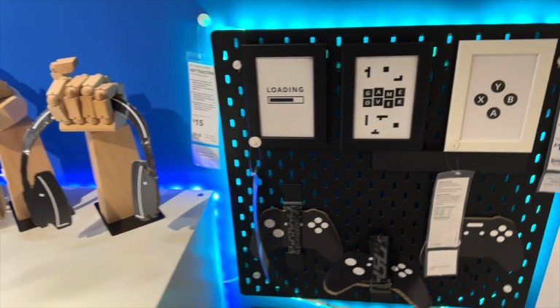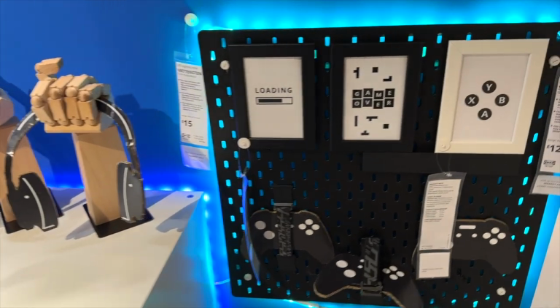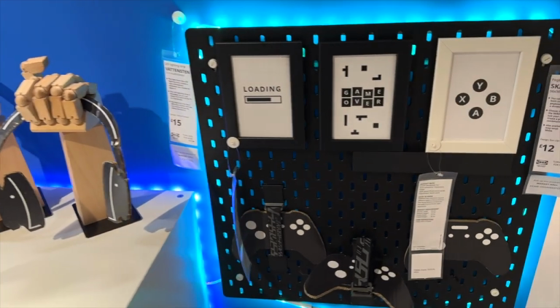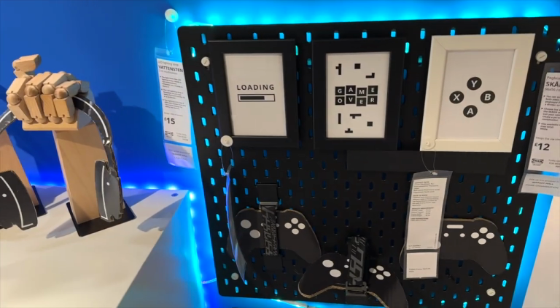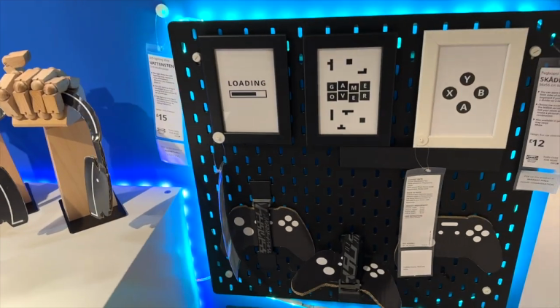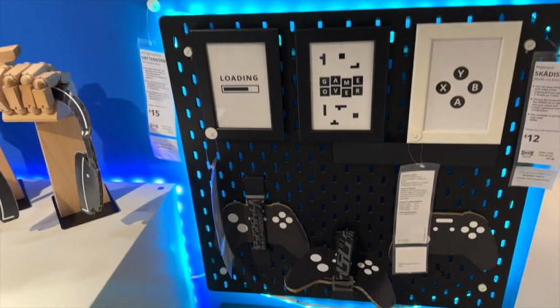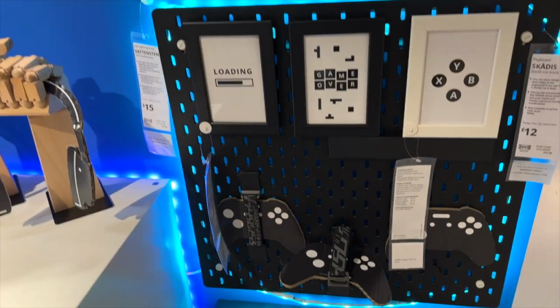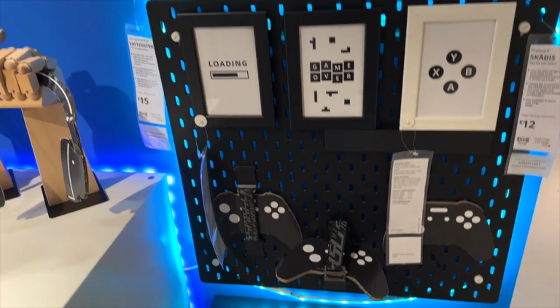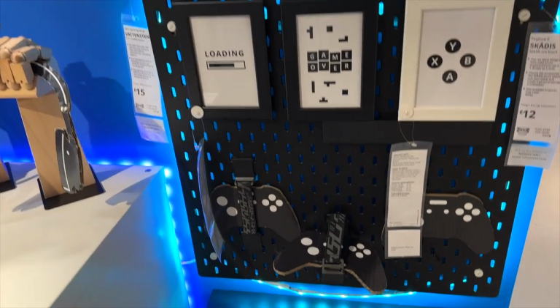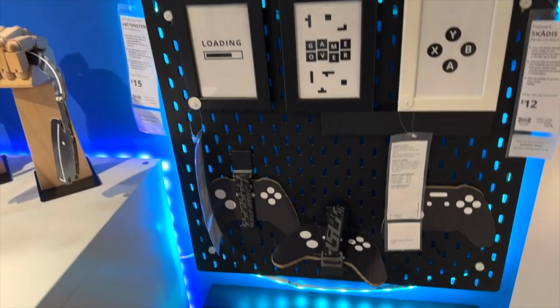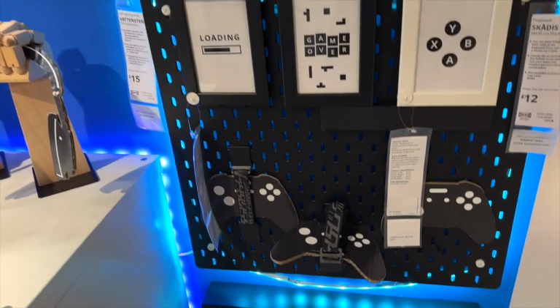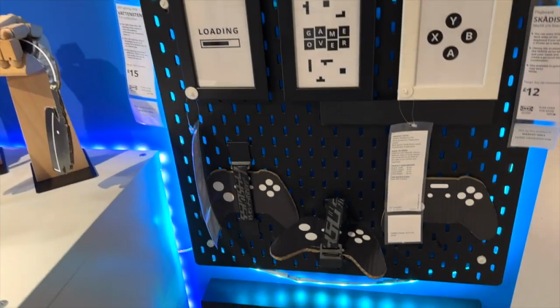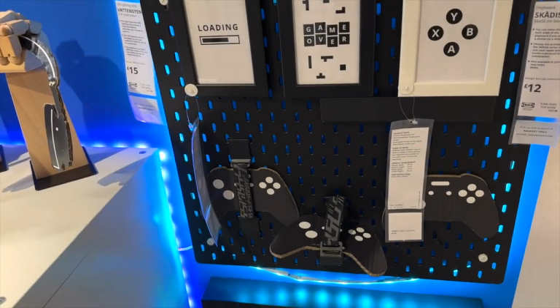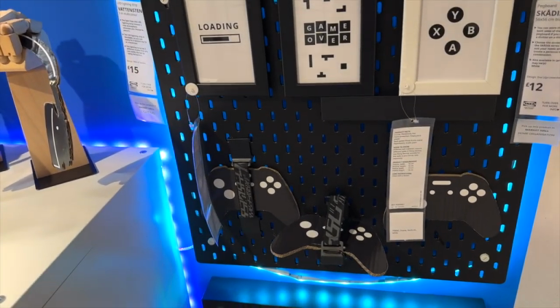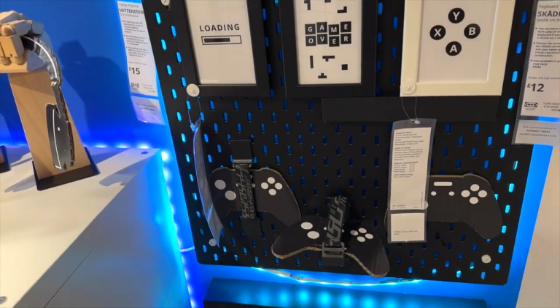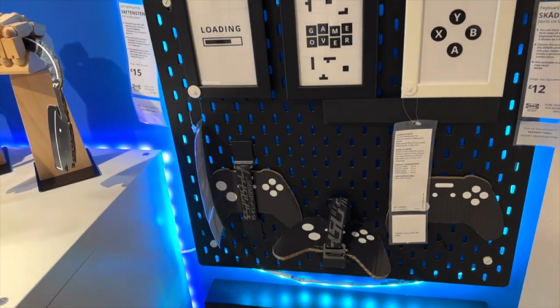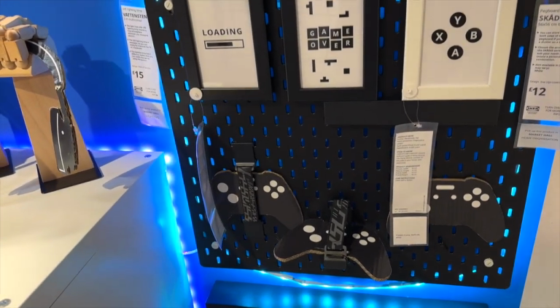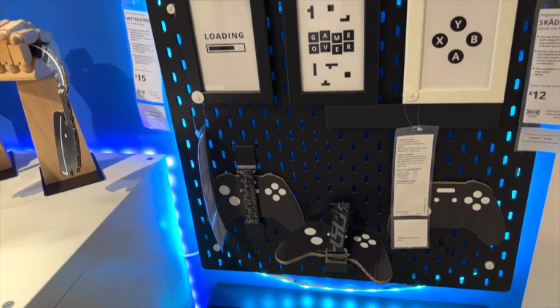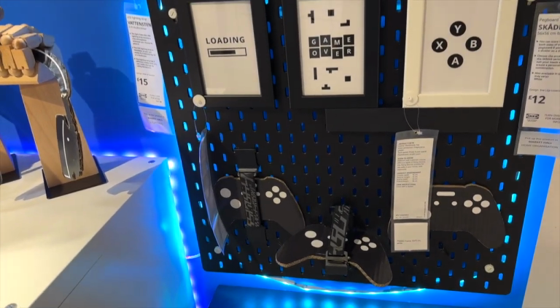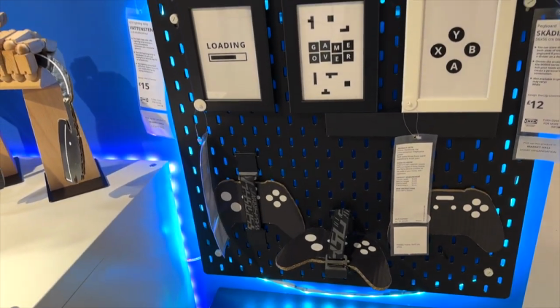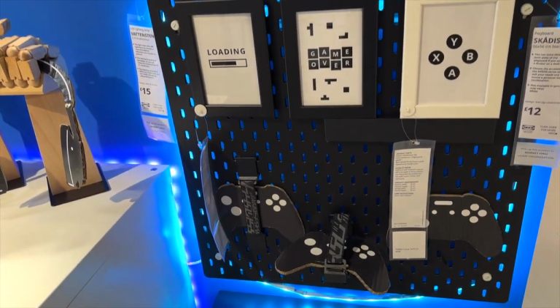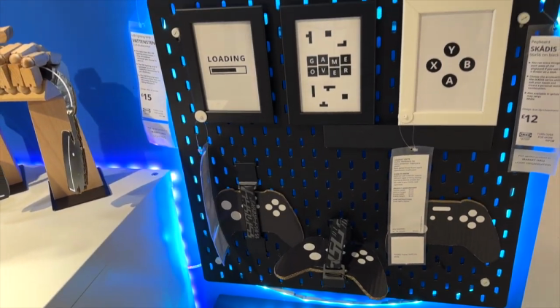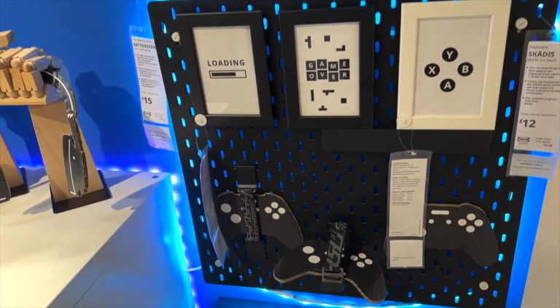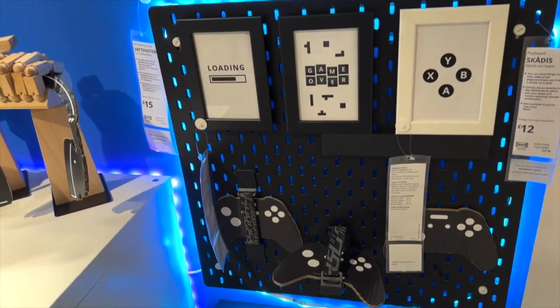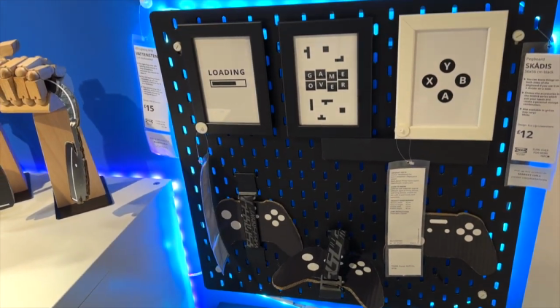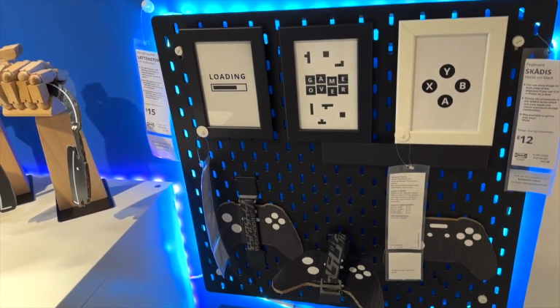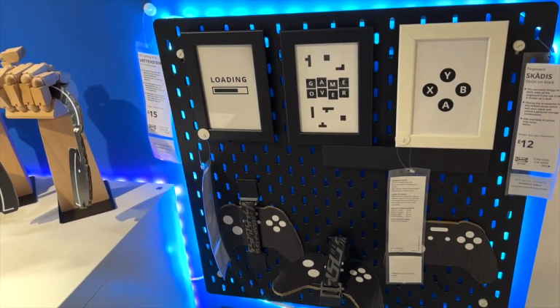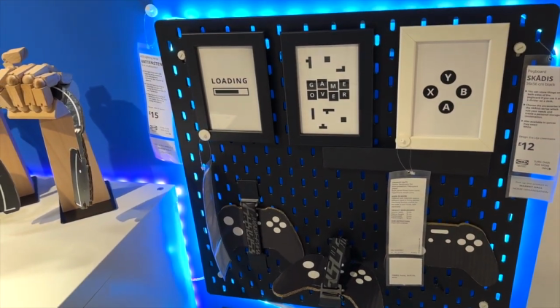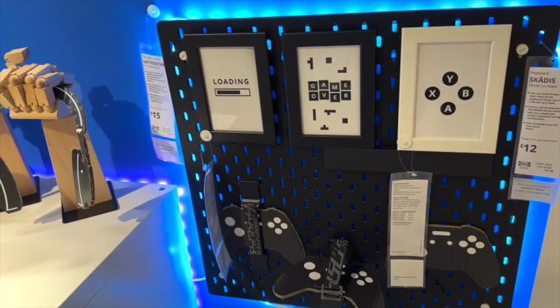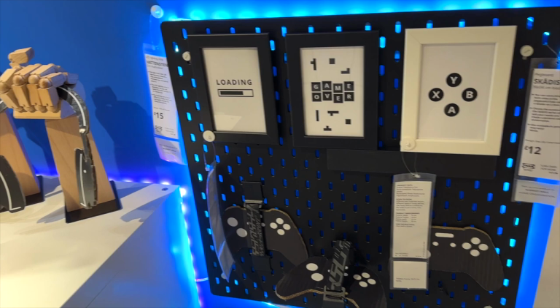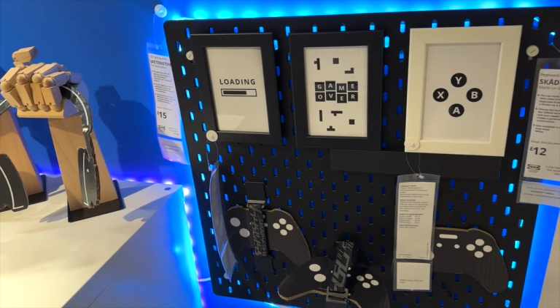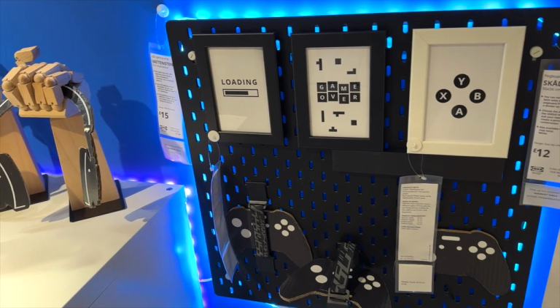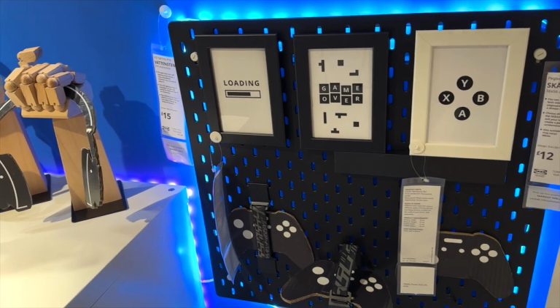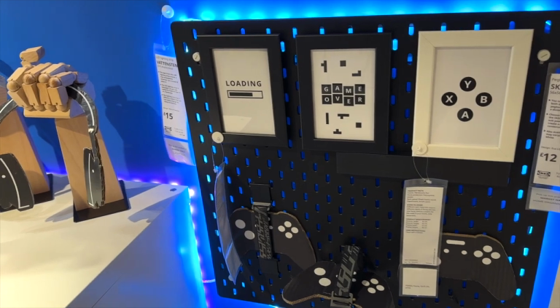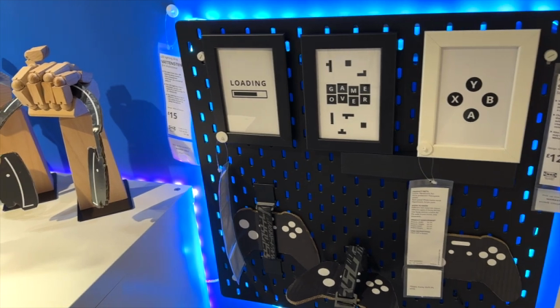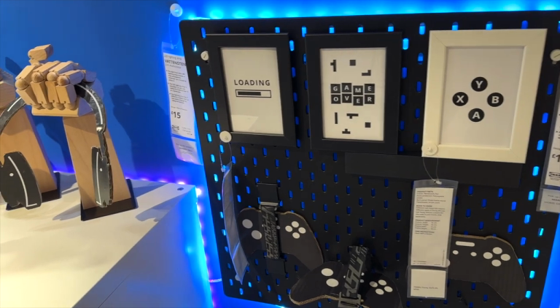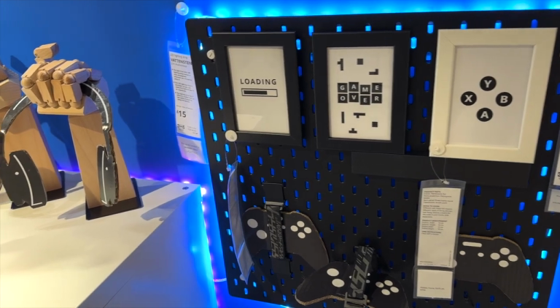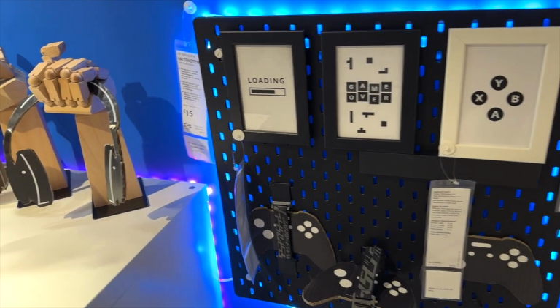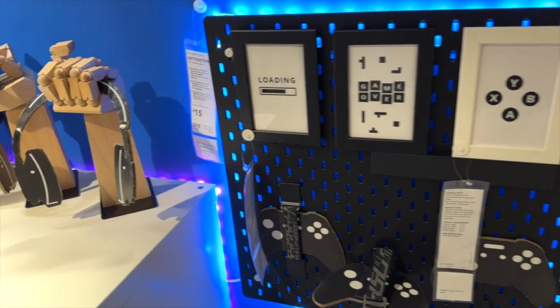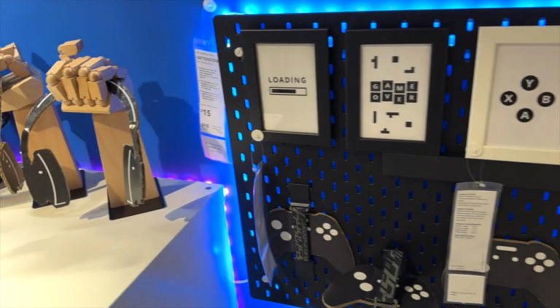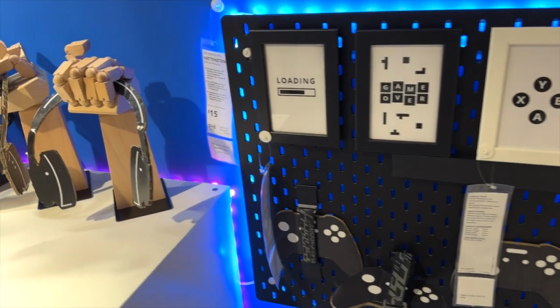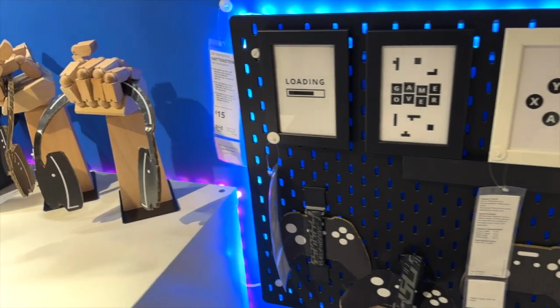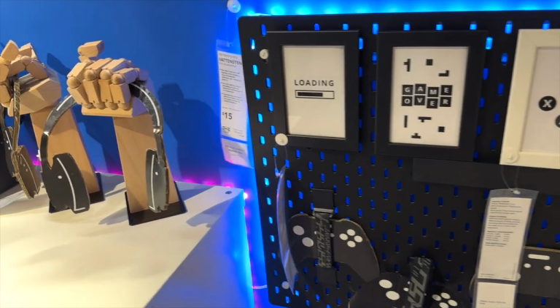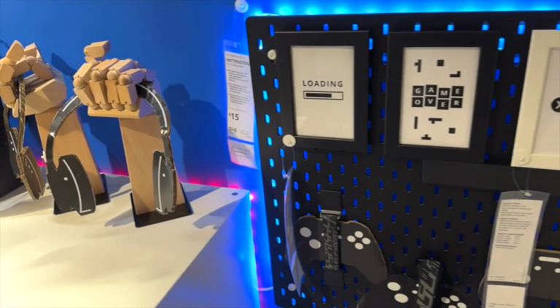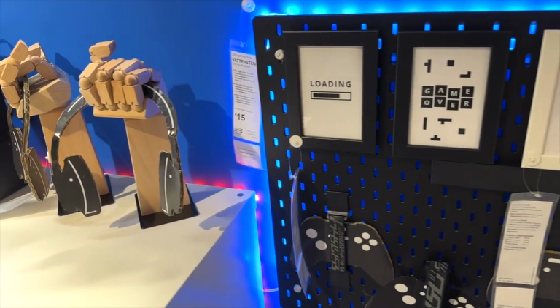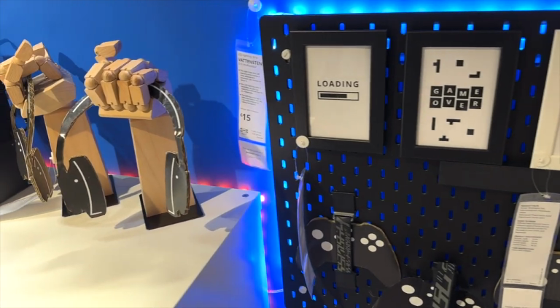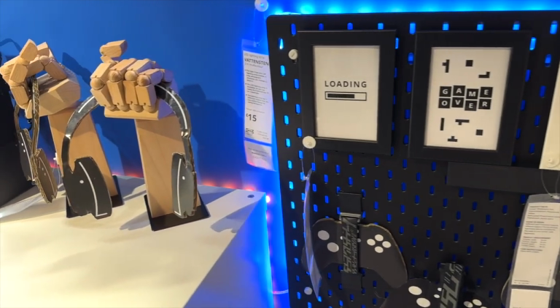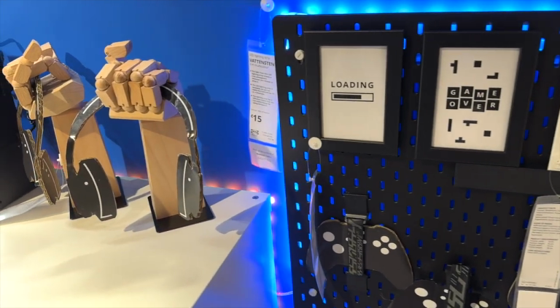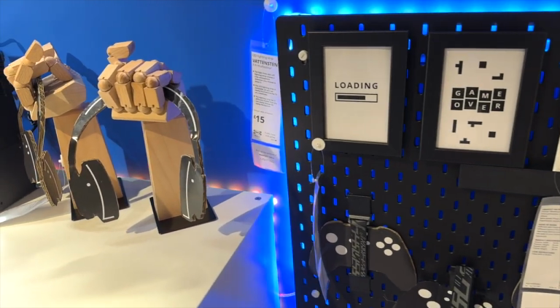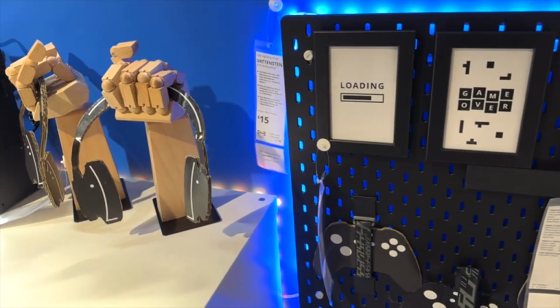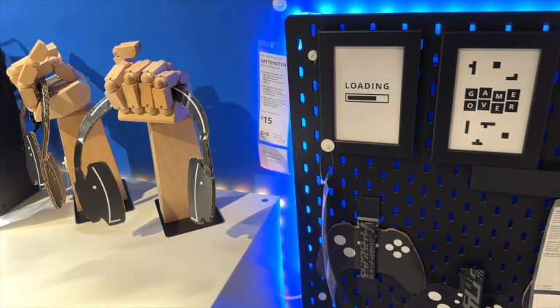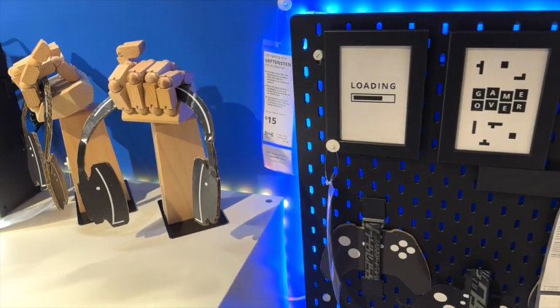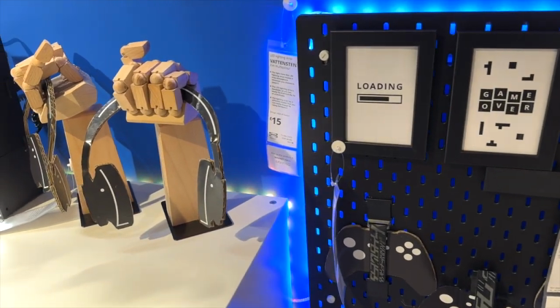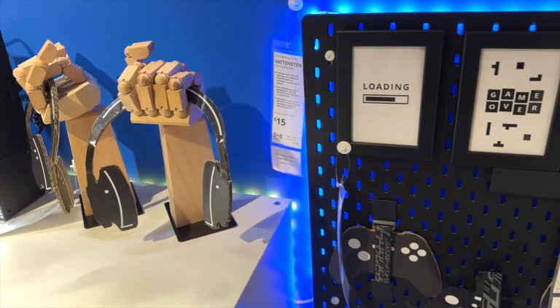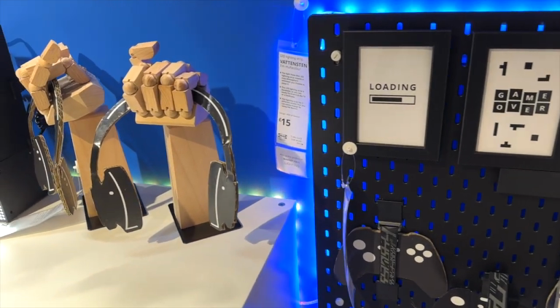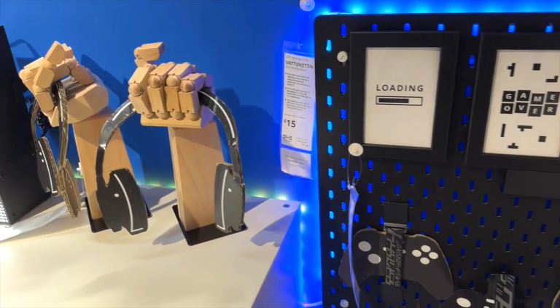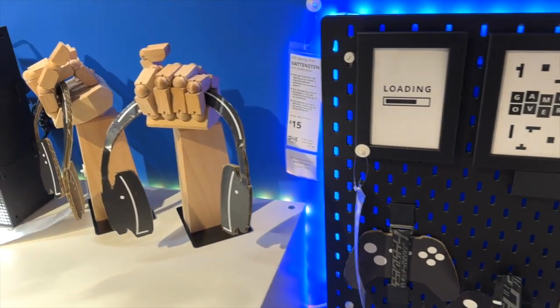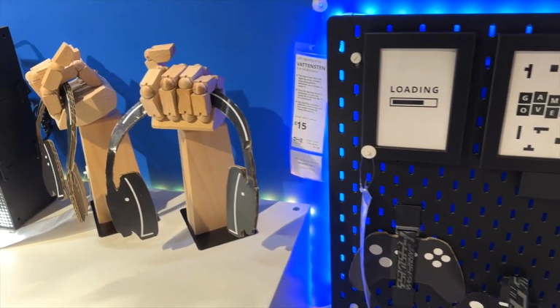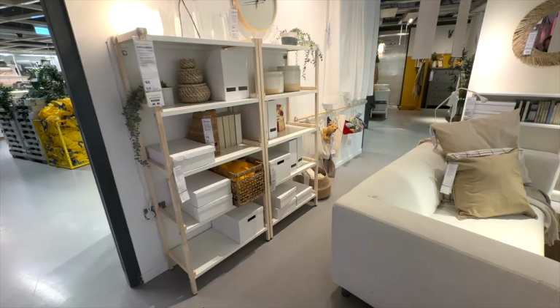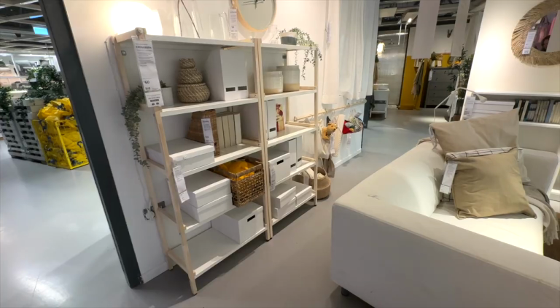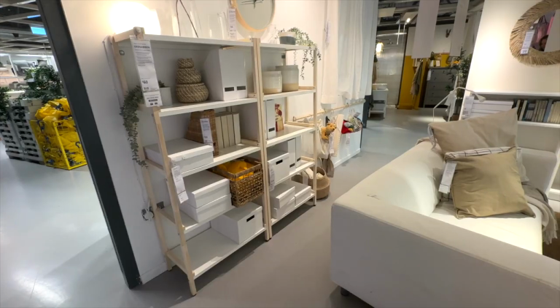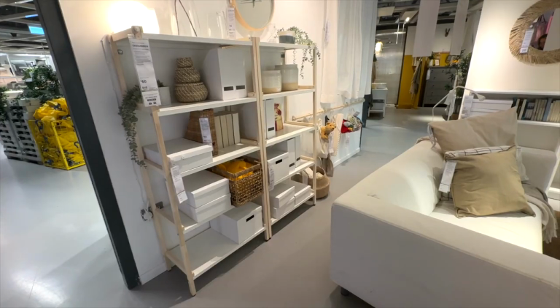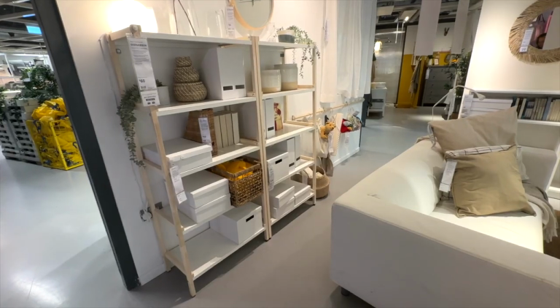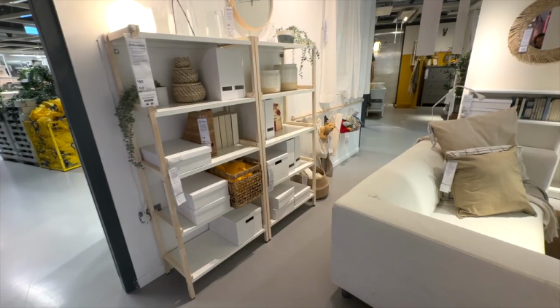Then on to the gaming section — how fun are these? Hands holding the headsets — I thought they were absolutely brilliant and definitely need to get them for the boys' bedroom, along with the pegboards holding the remotes.